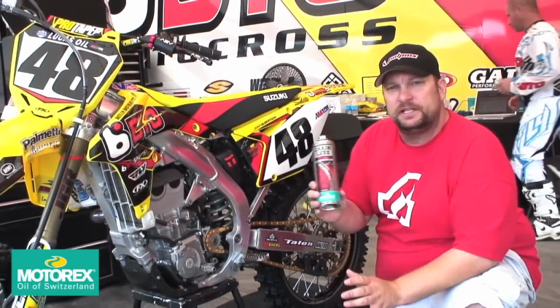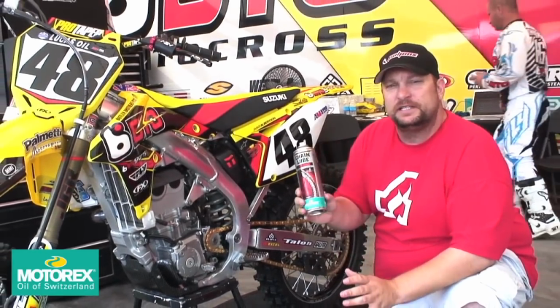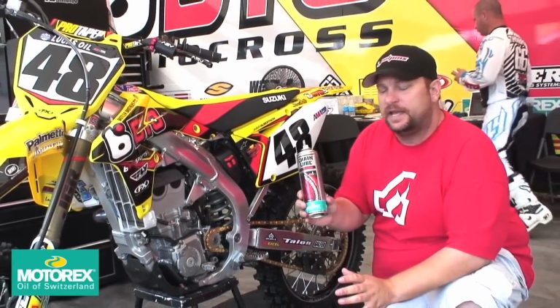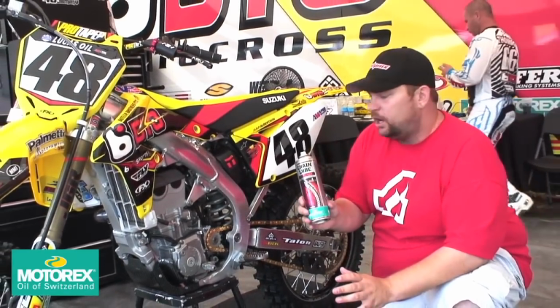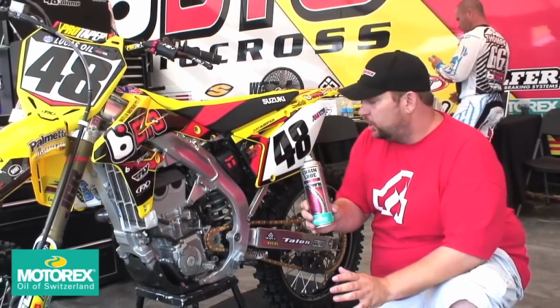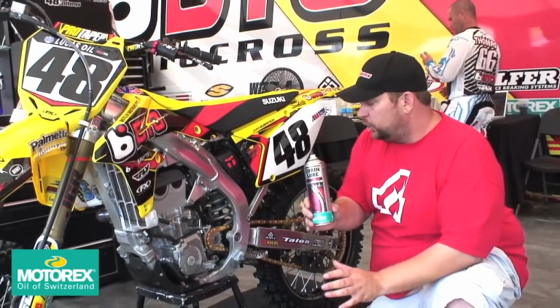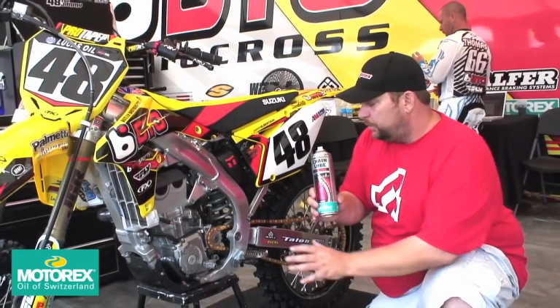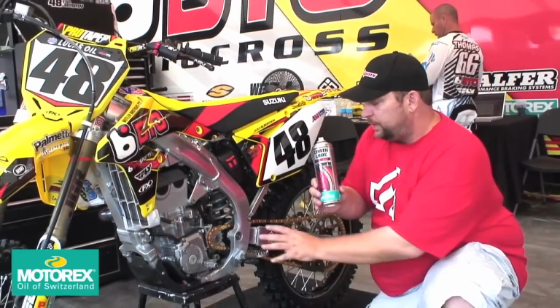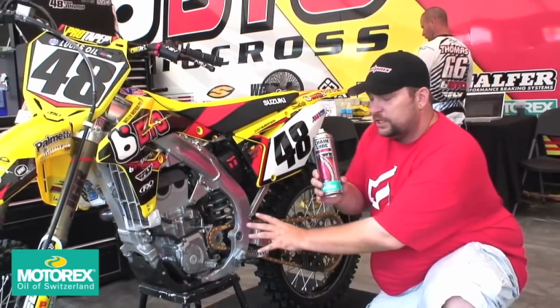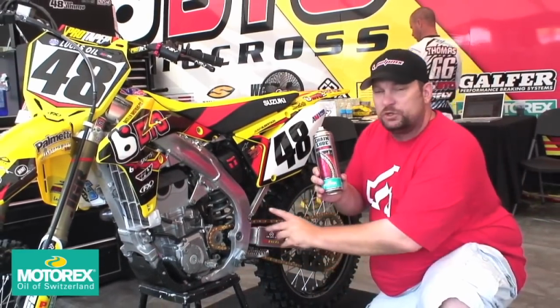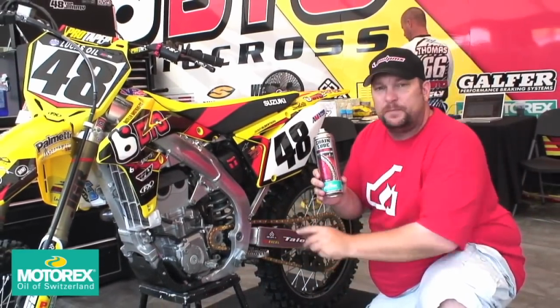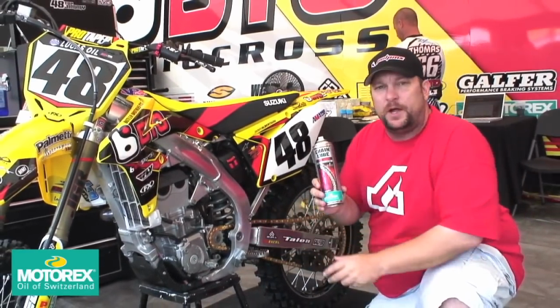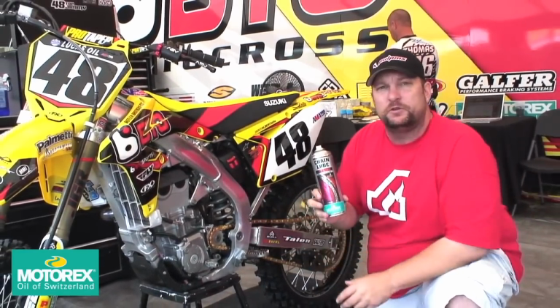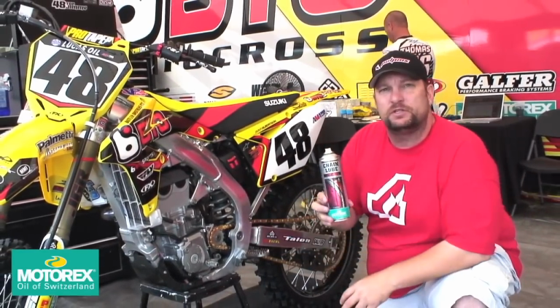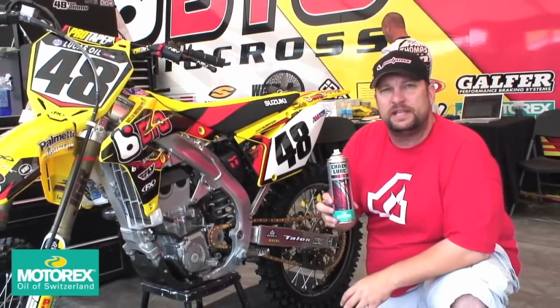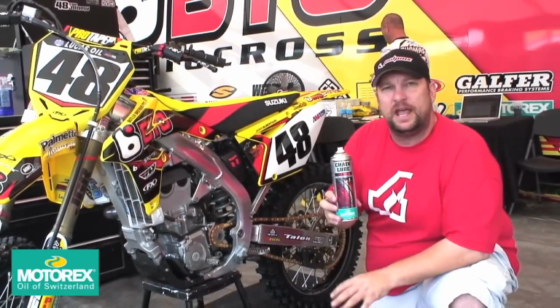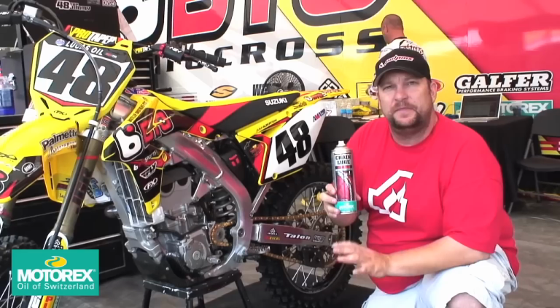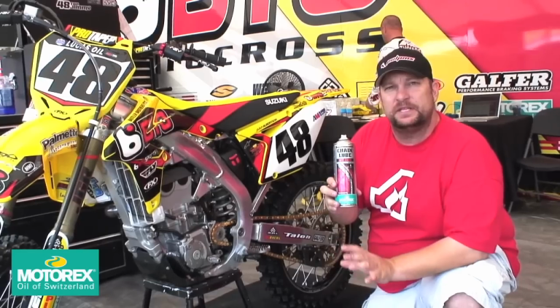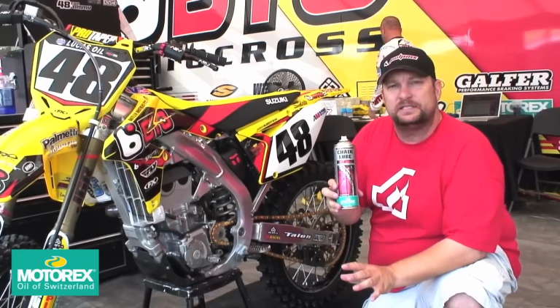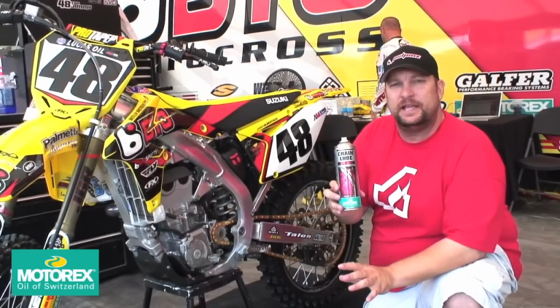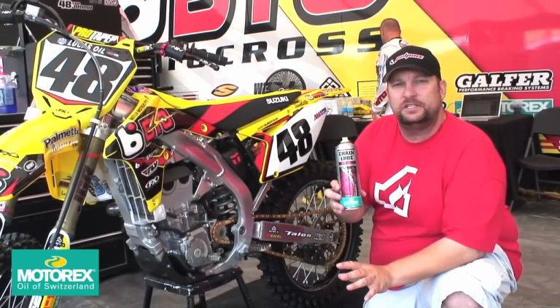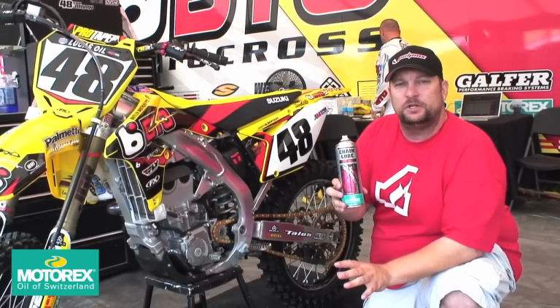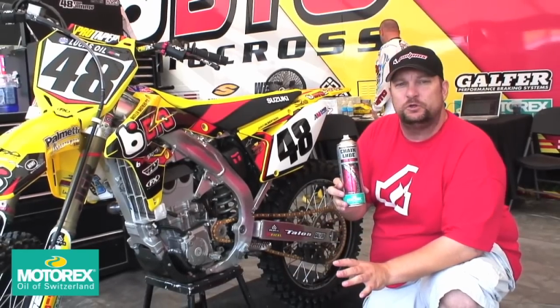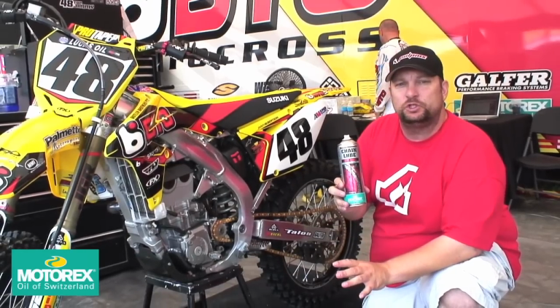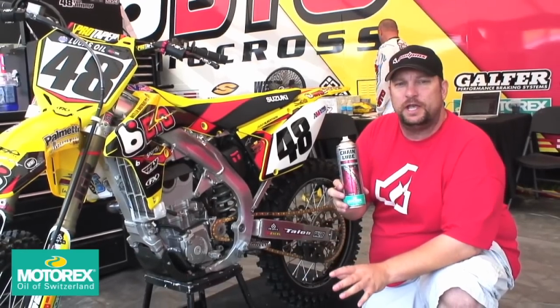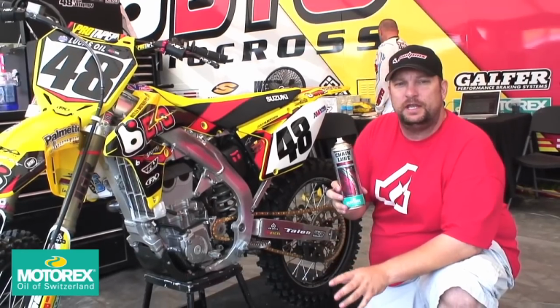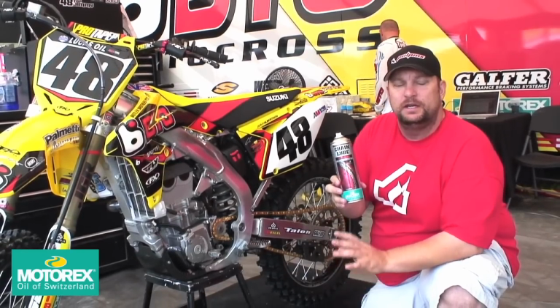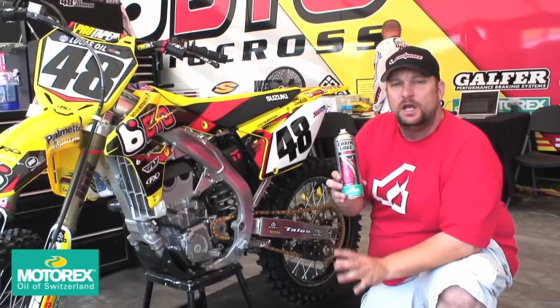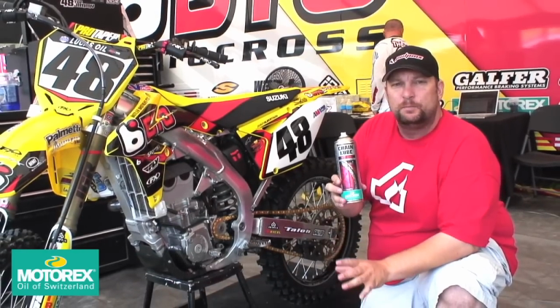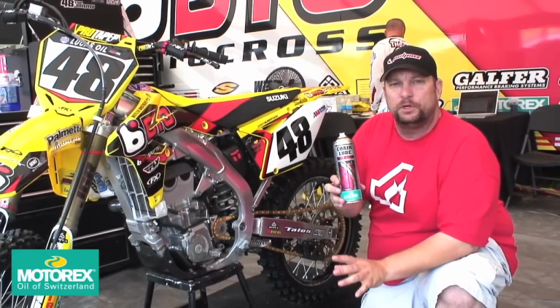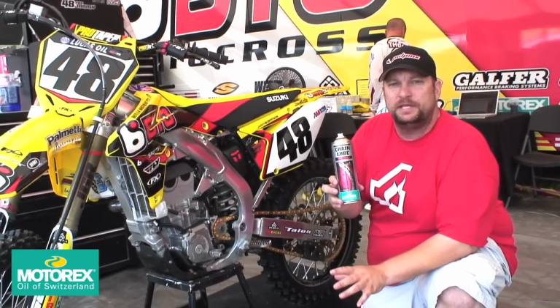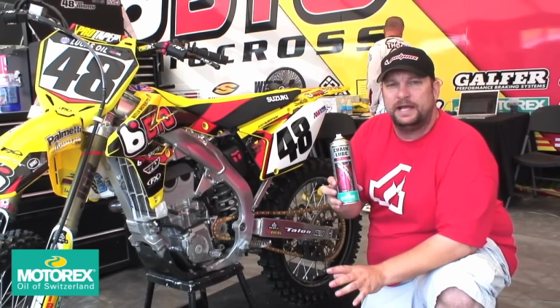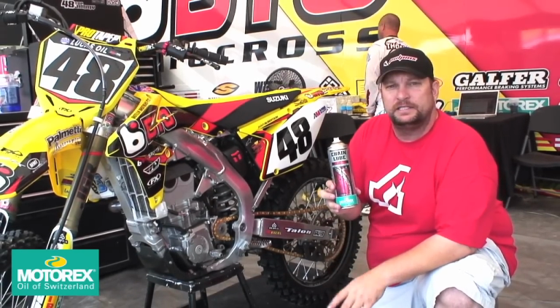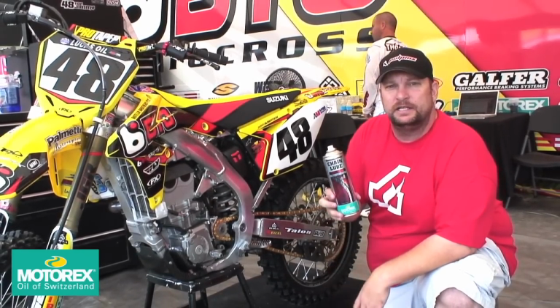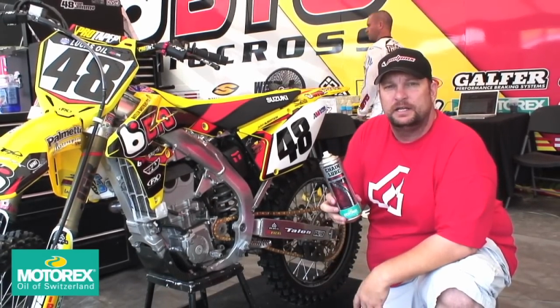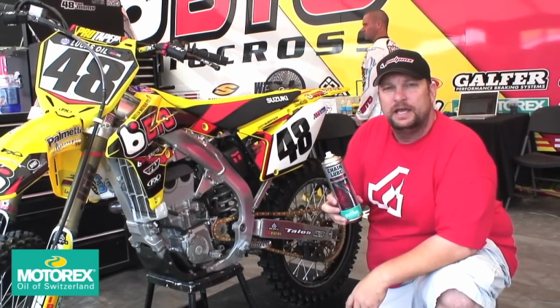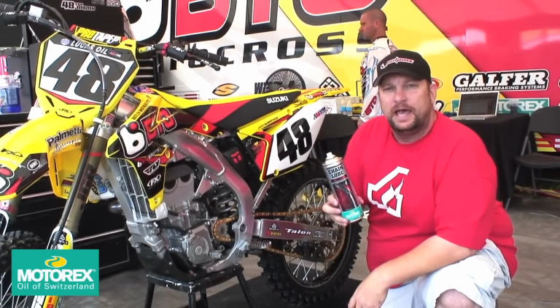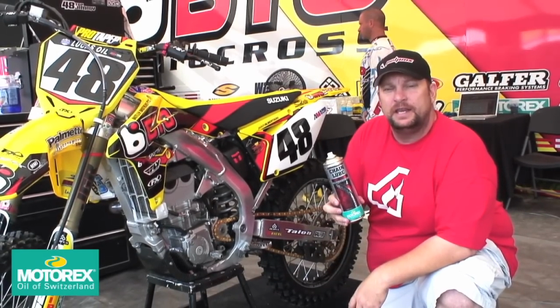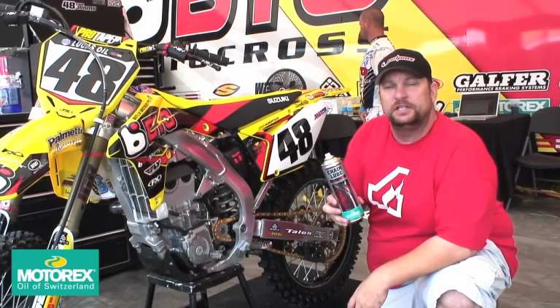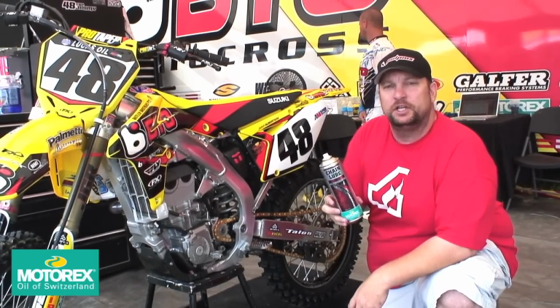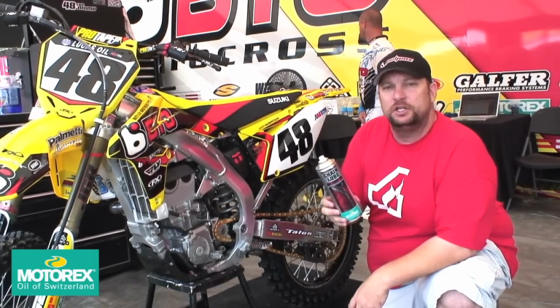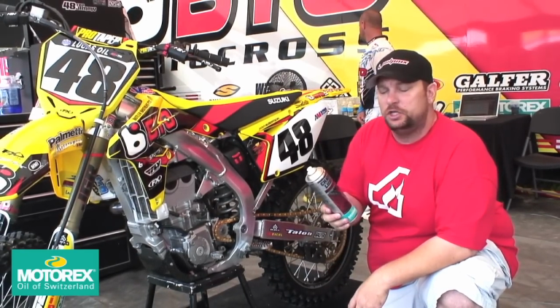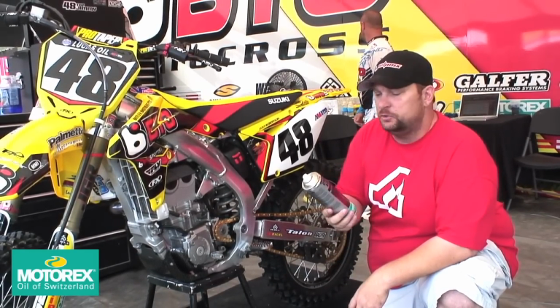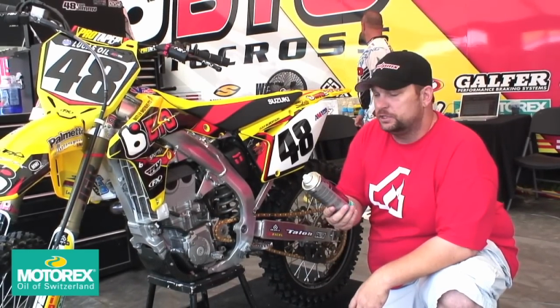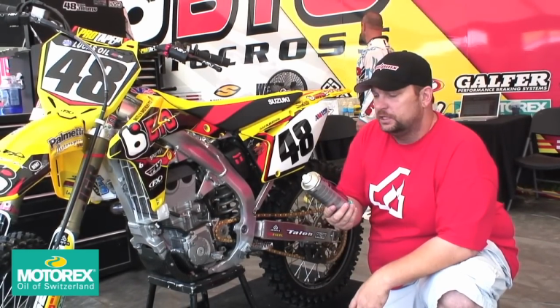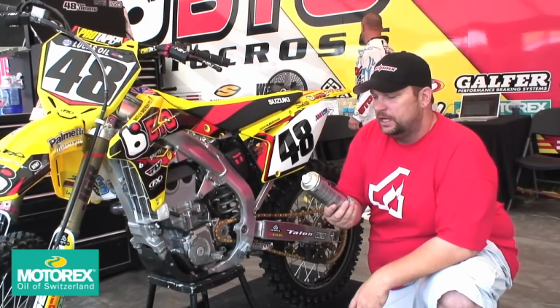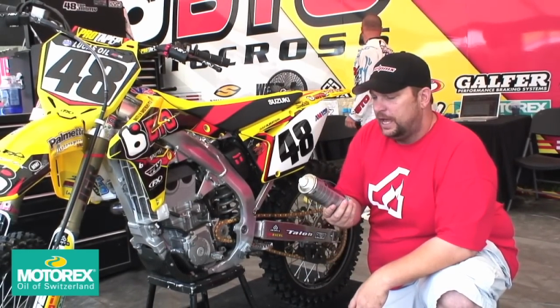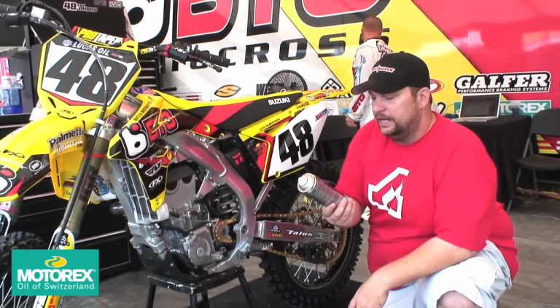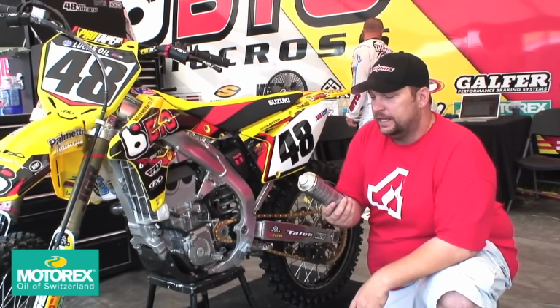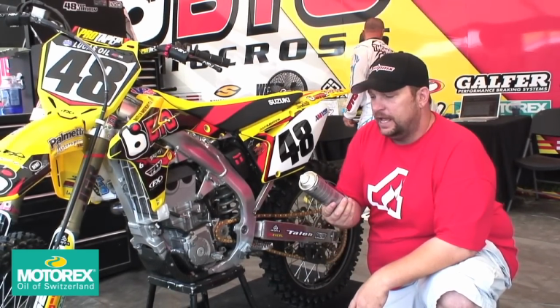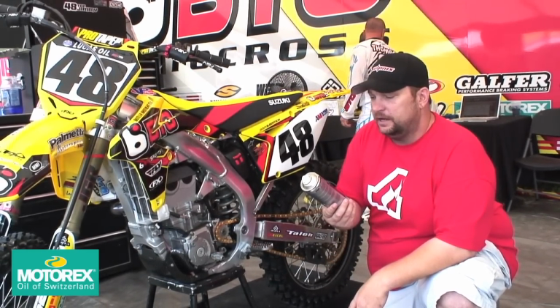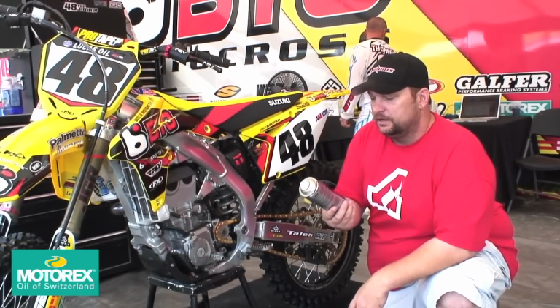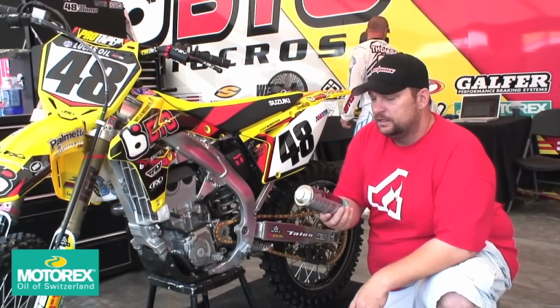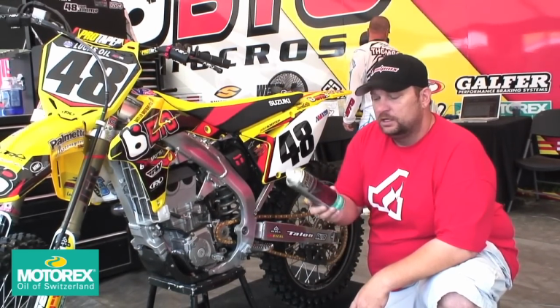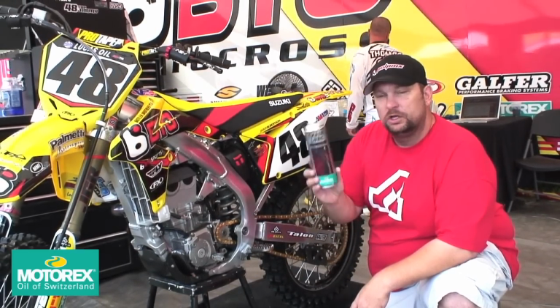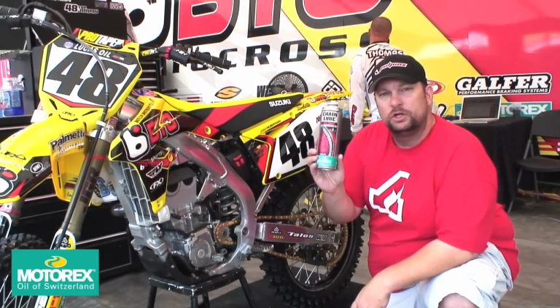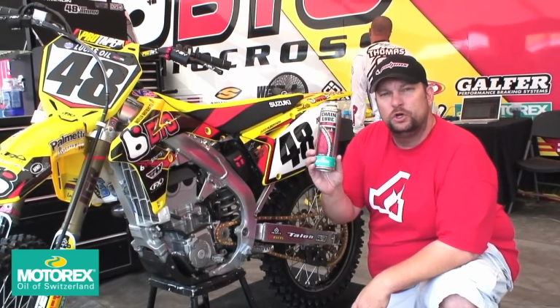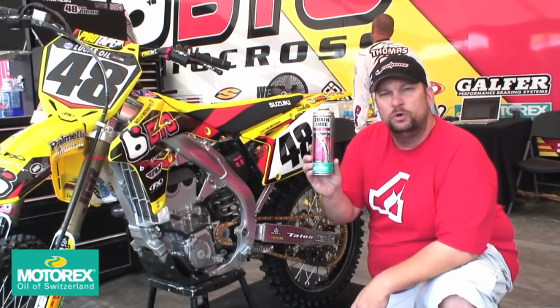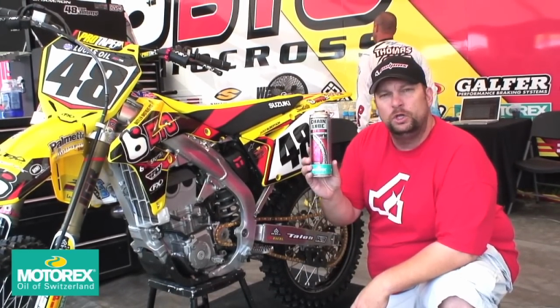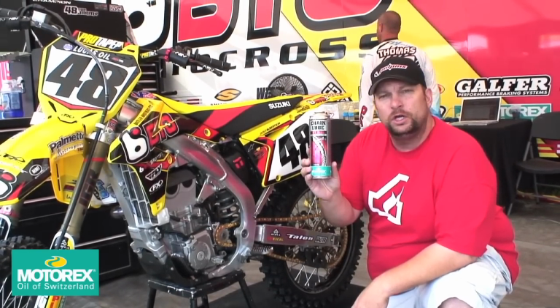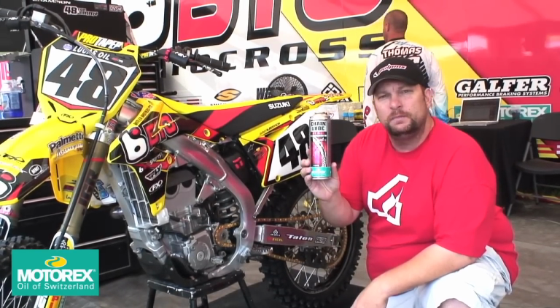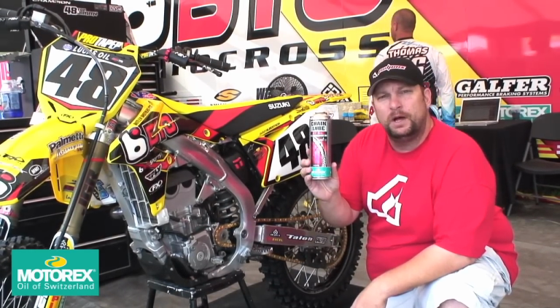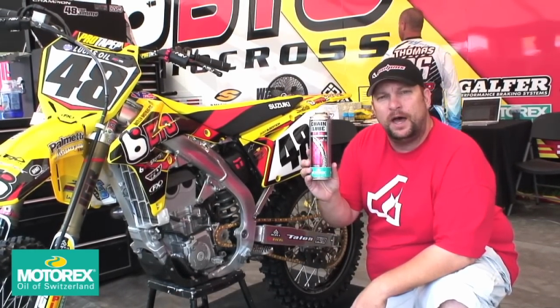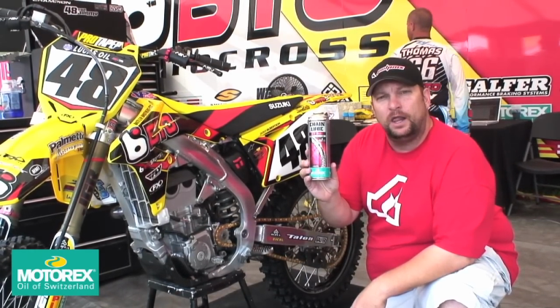This doesn't get all googly and drip on your stand. This stays on your chain, protects it, and is a good use. And again, cool looking bottle.